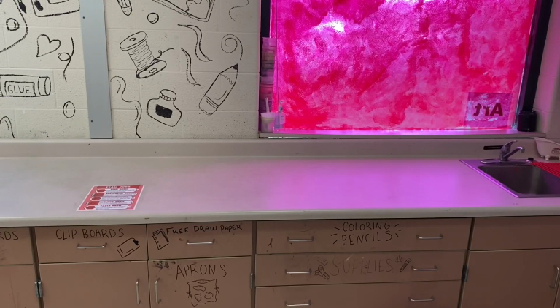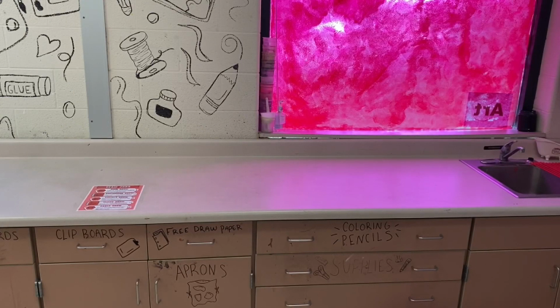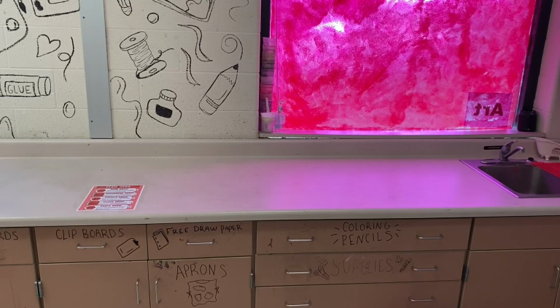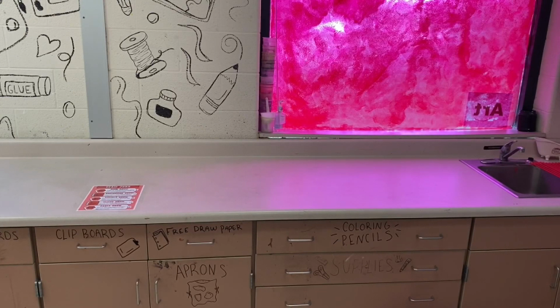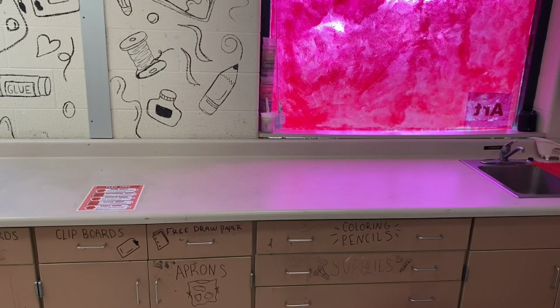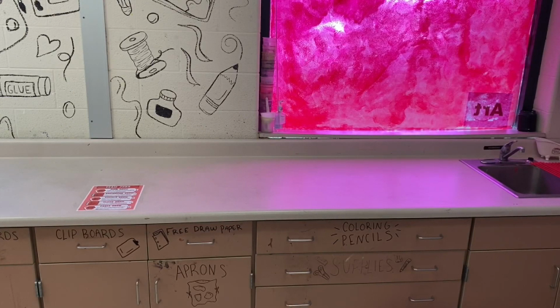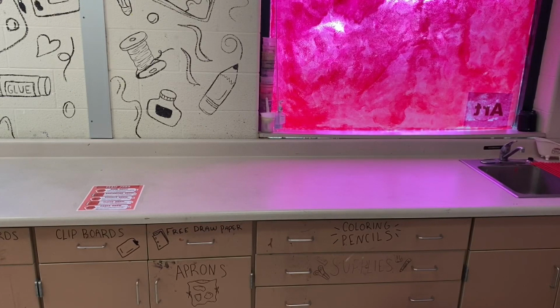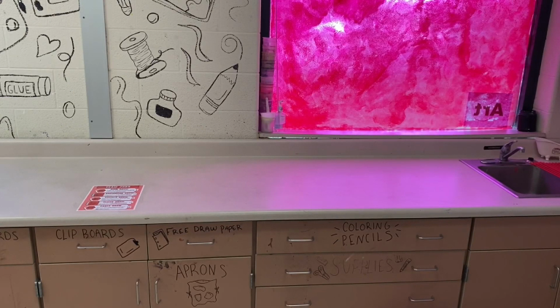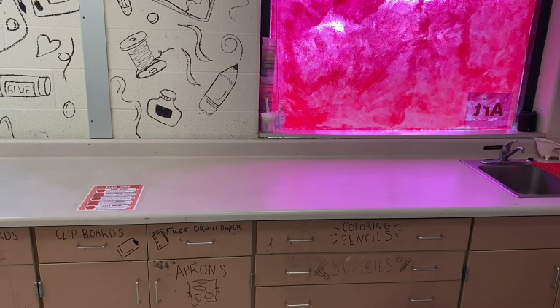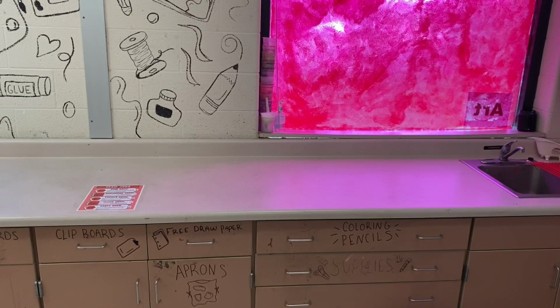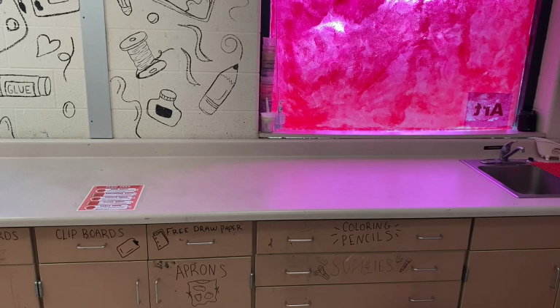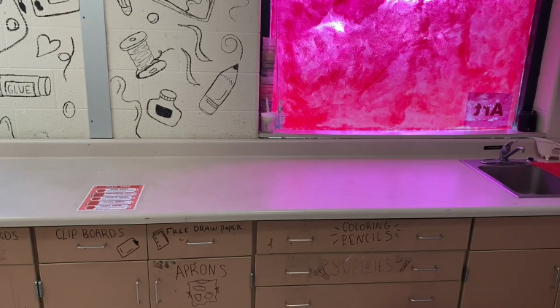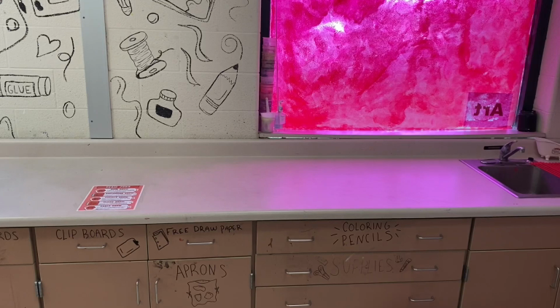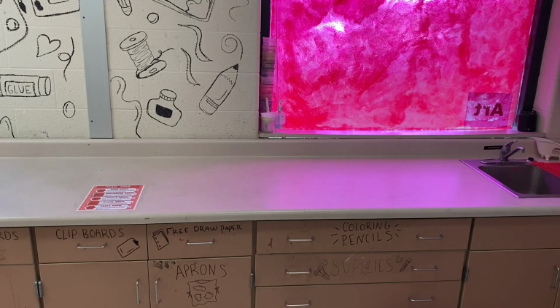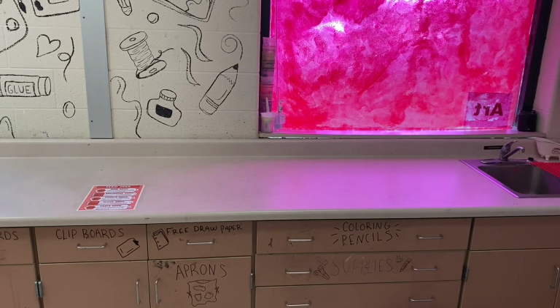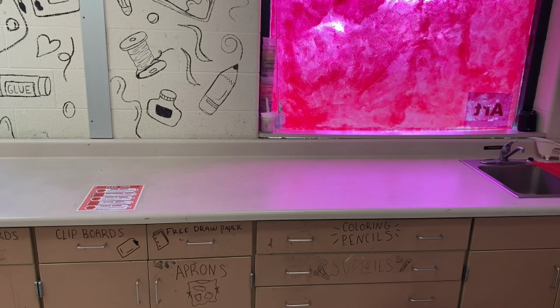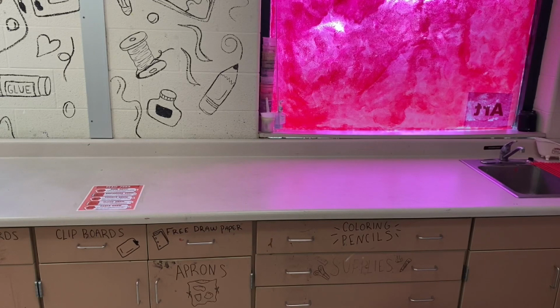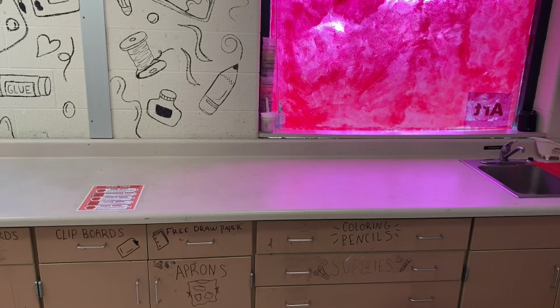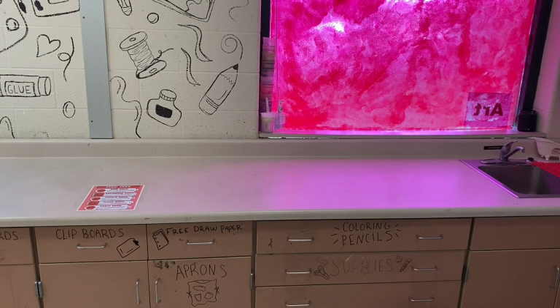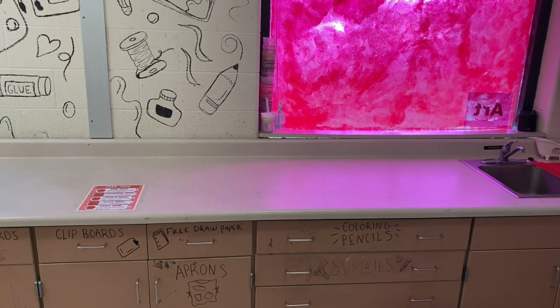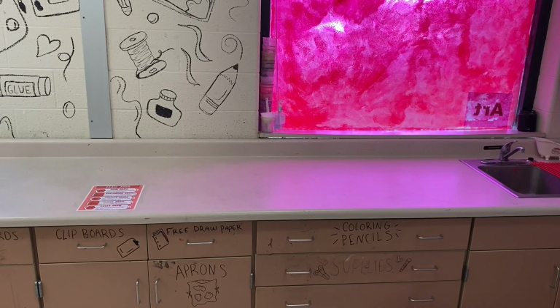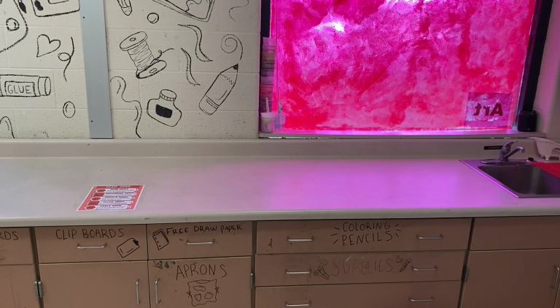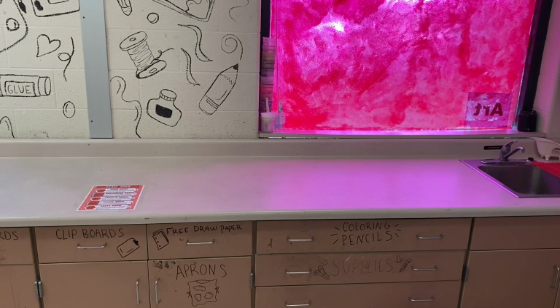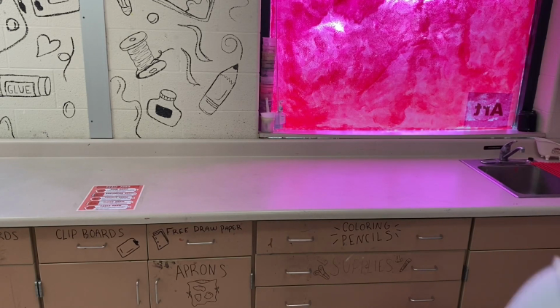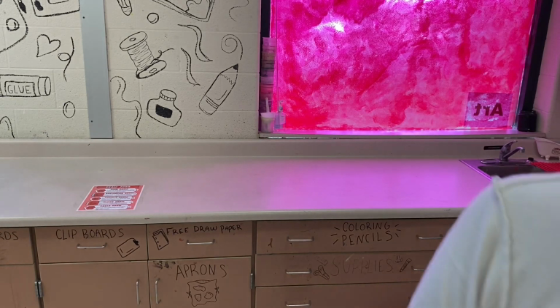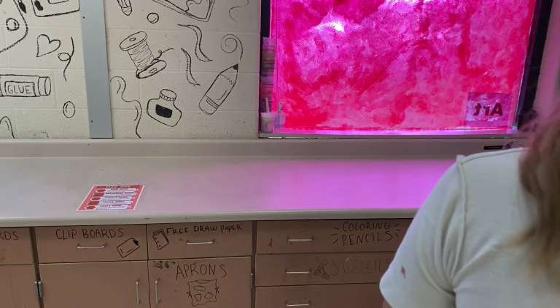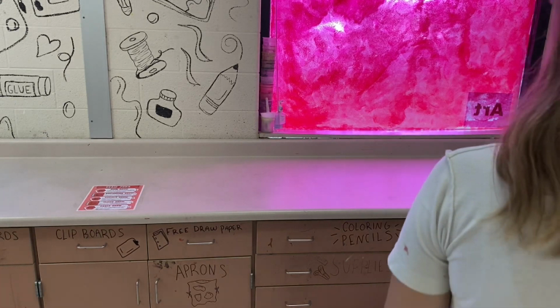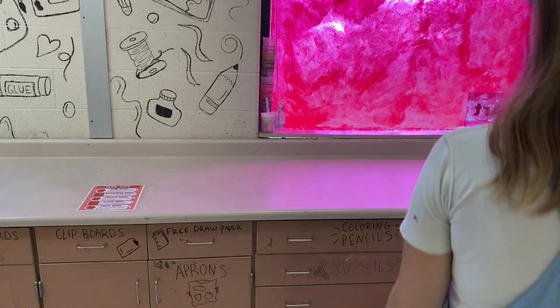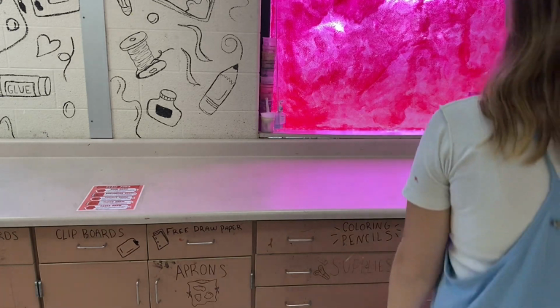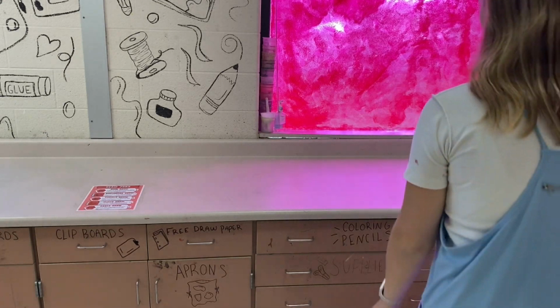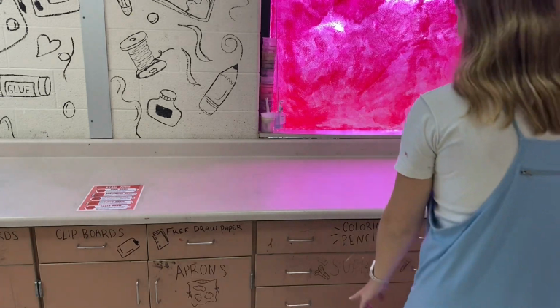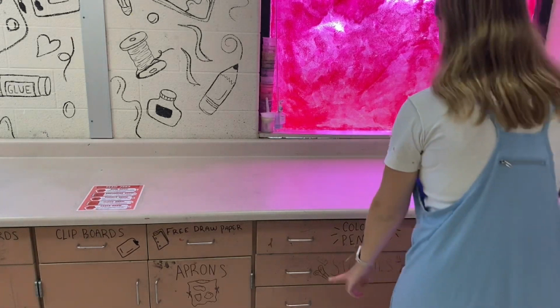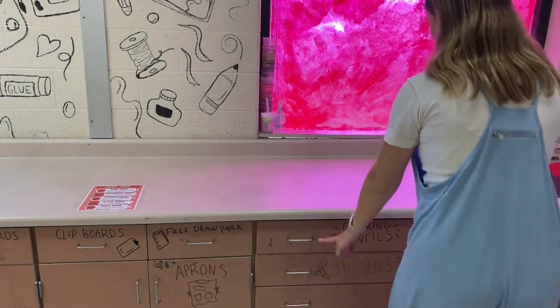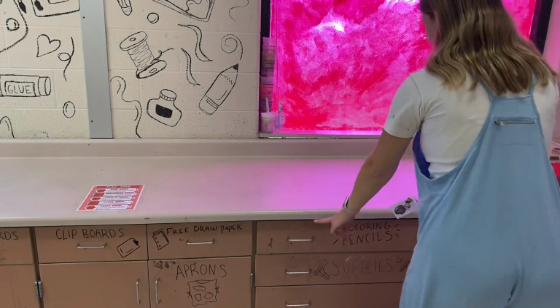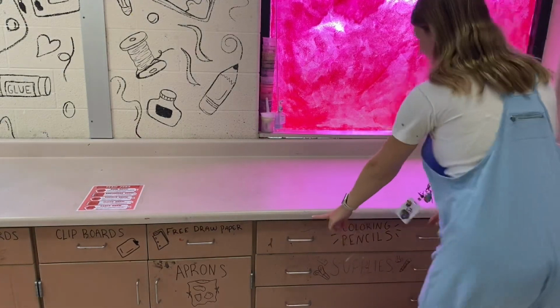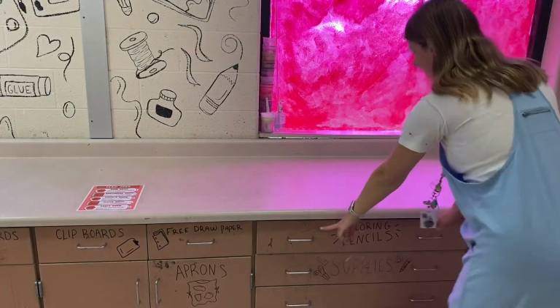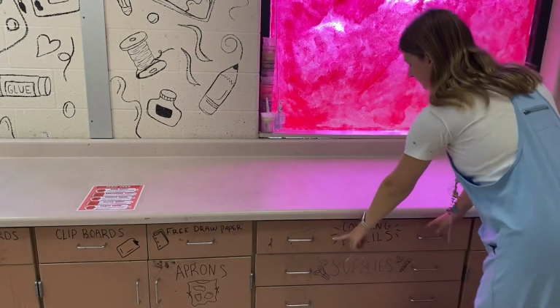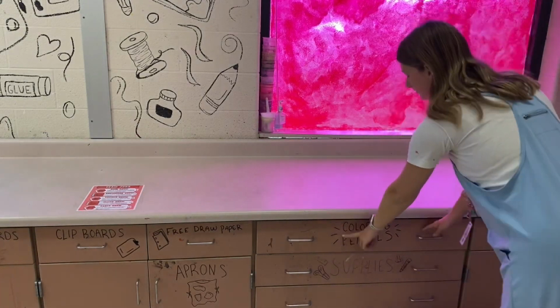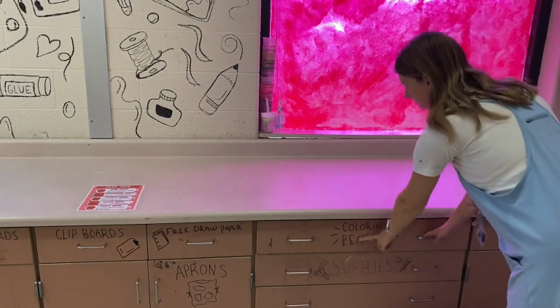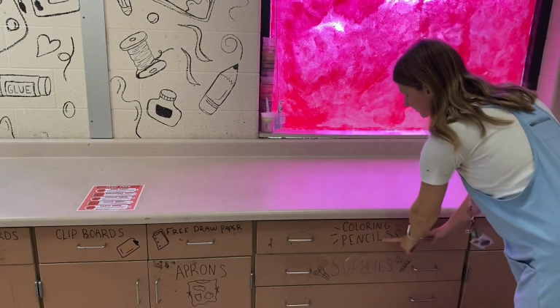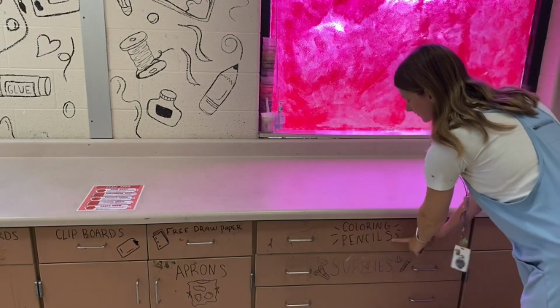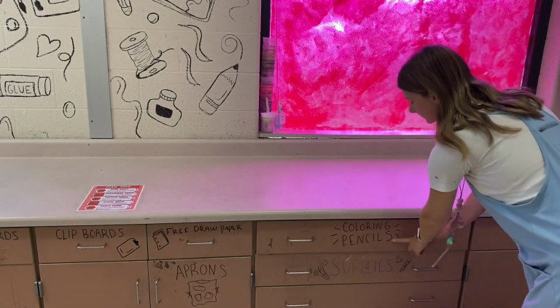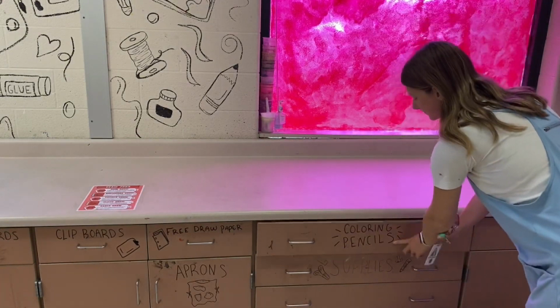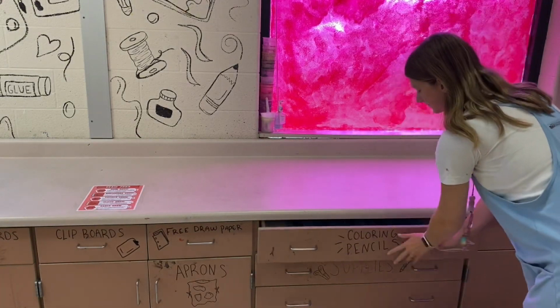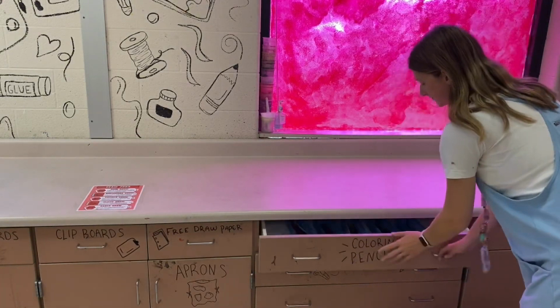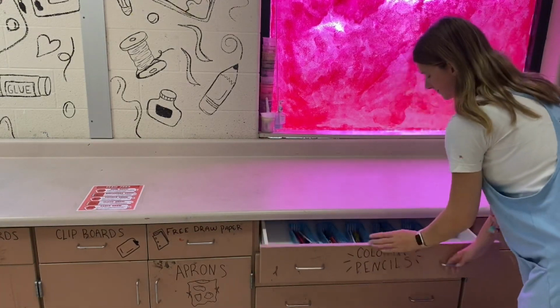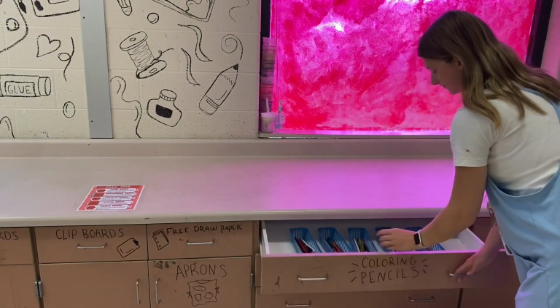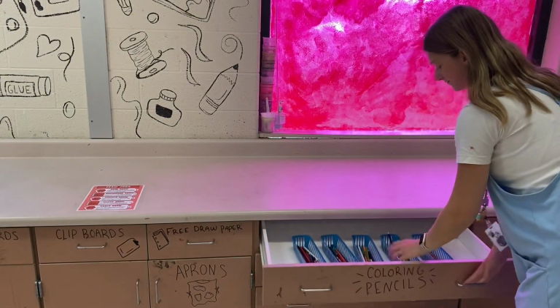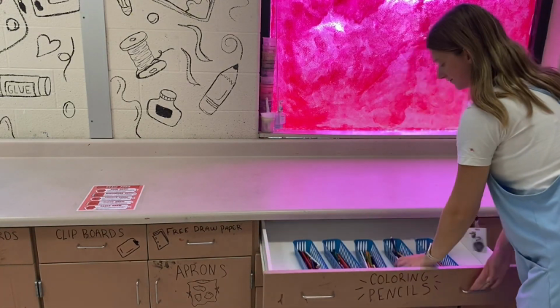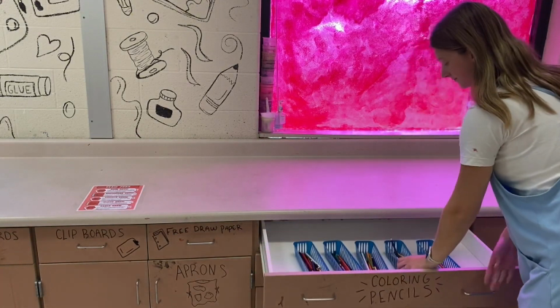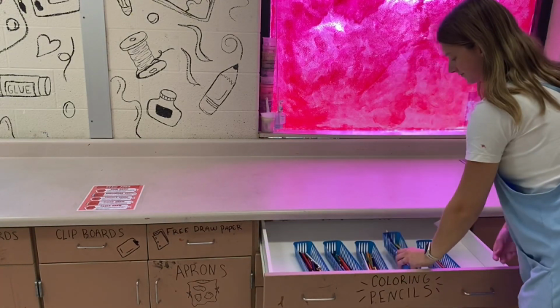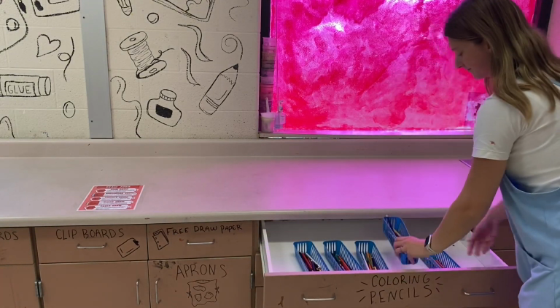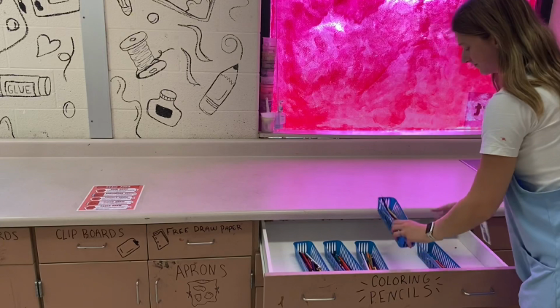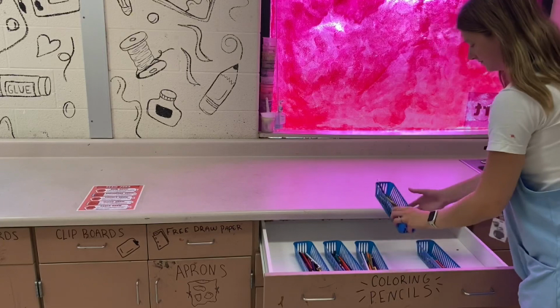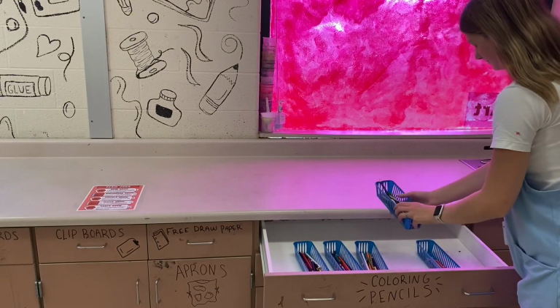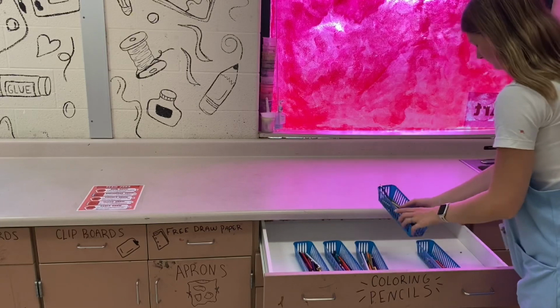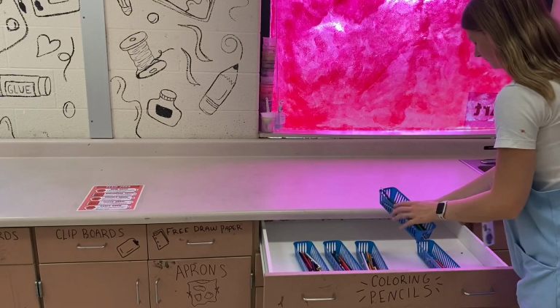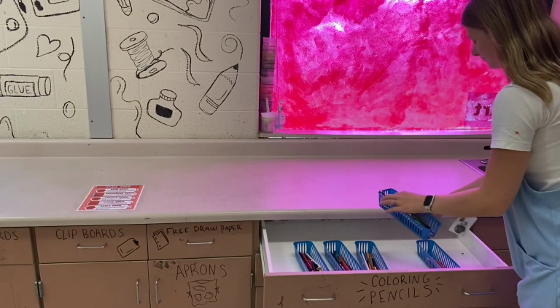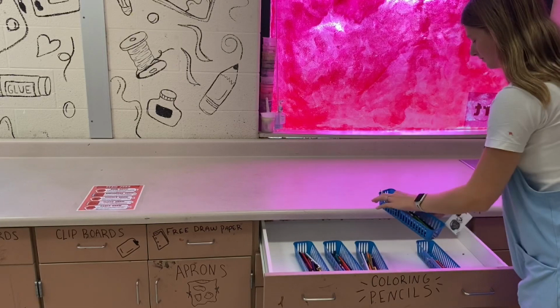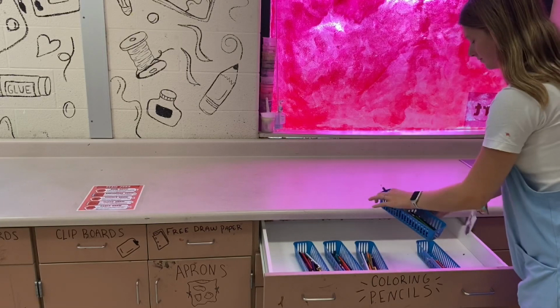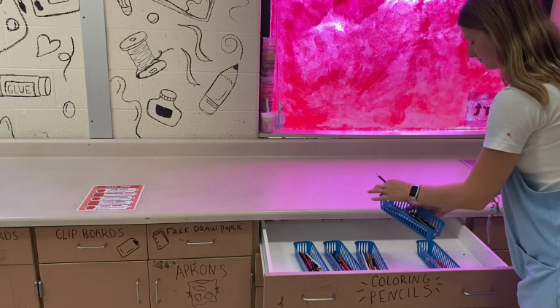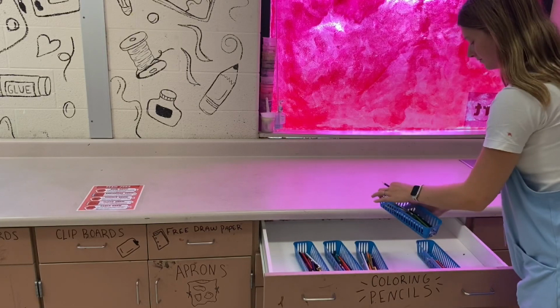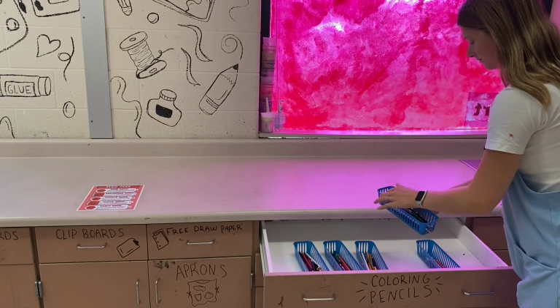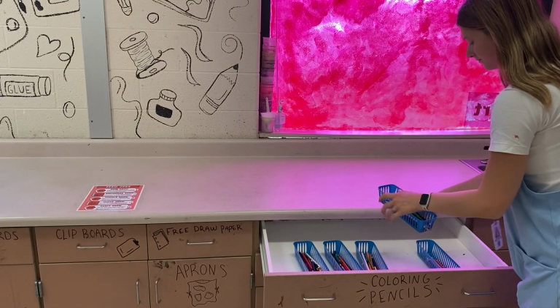I'm going to use our red team as an example. All of the supplies you need are at your counter. So we have coloring pencil baskets.